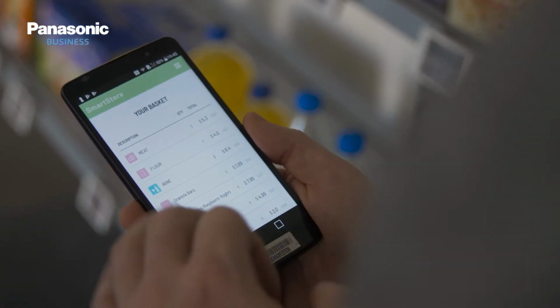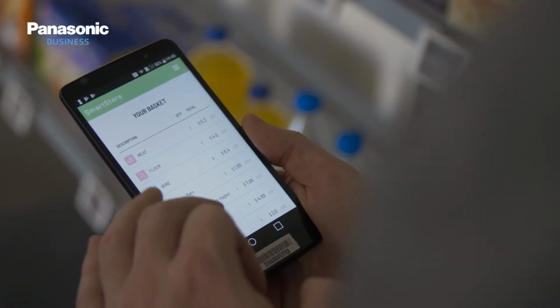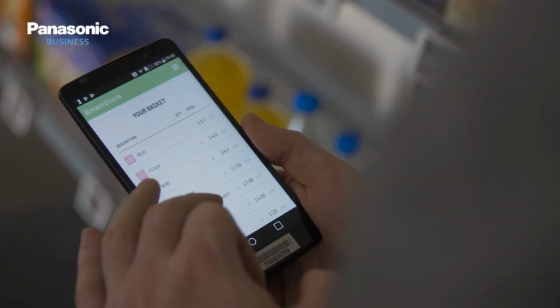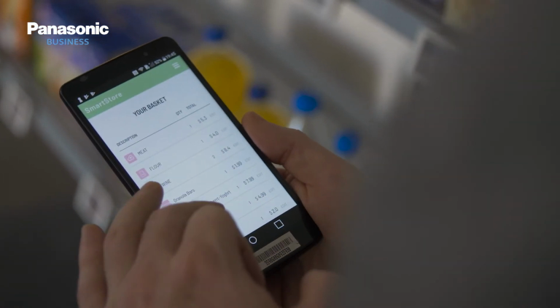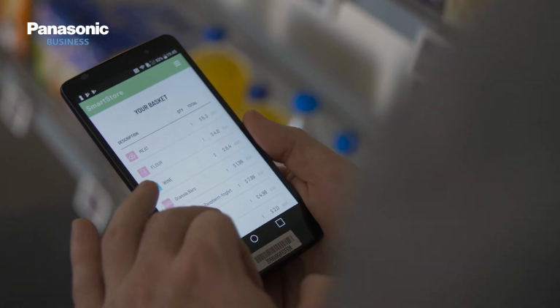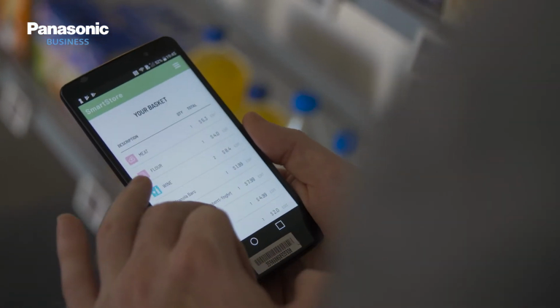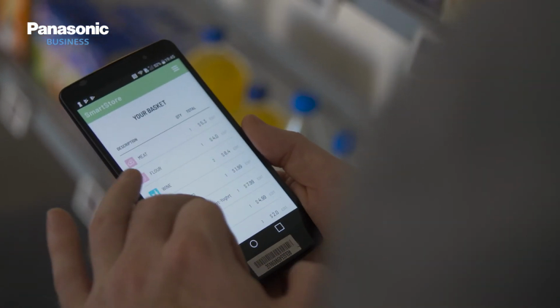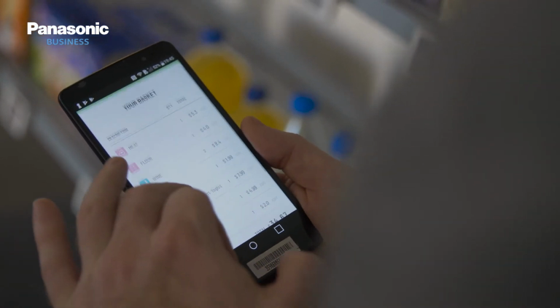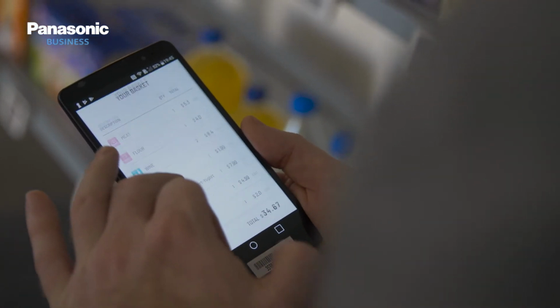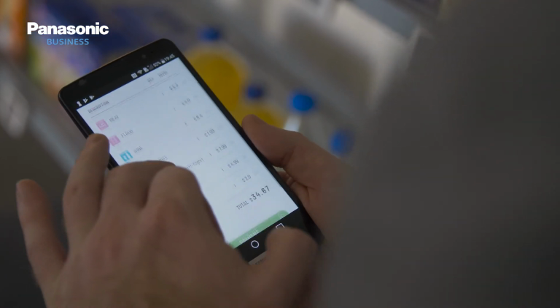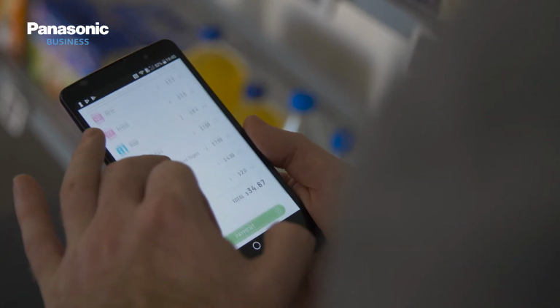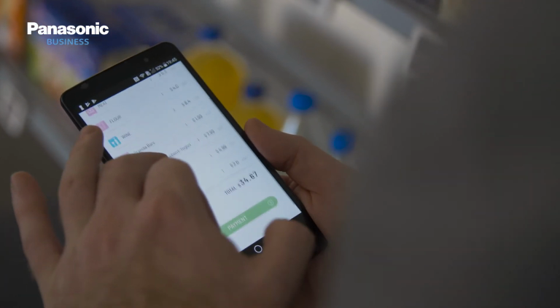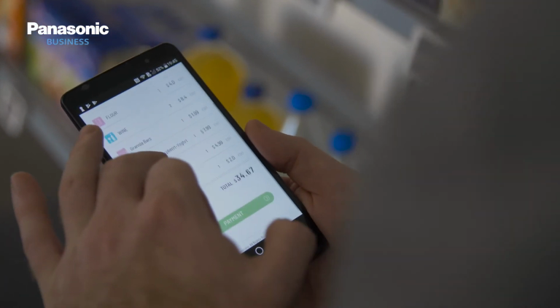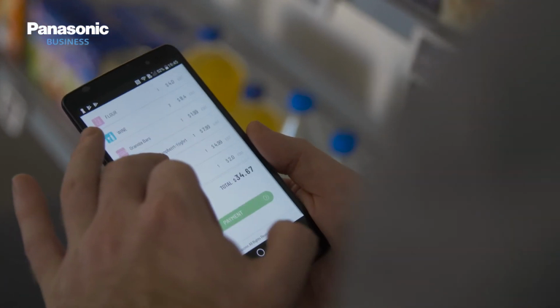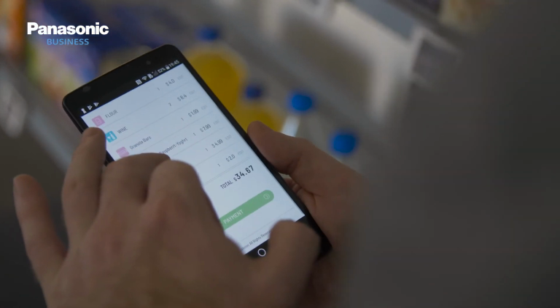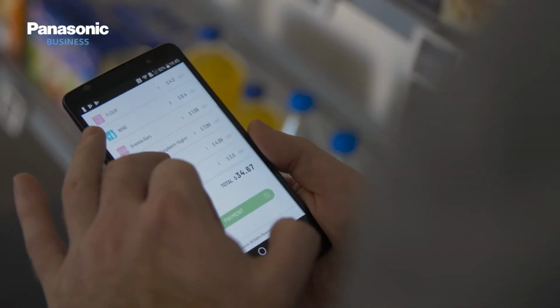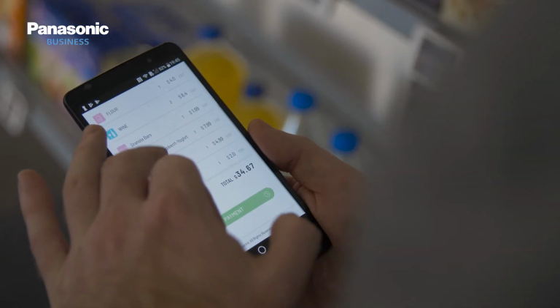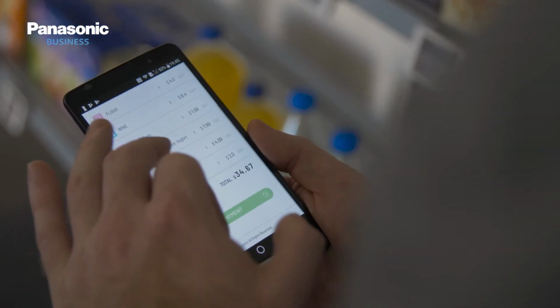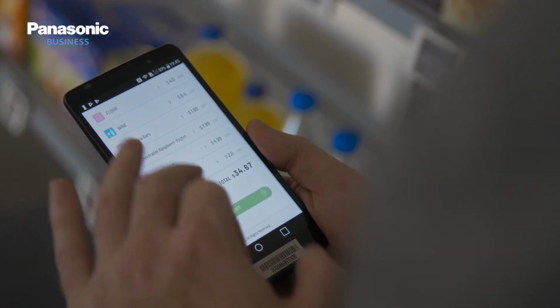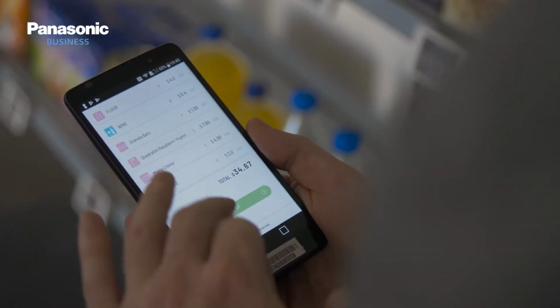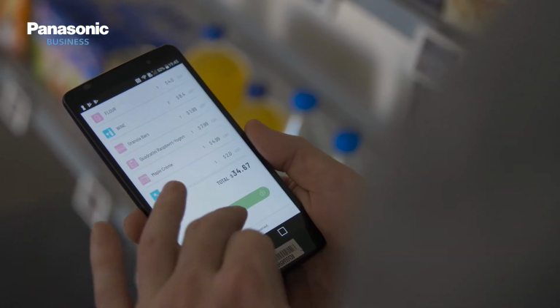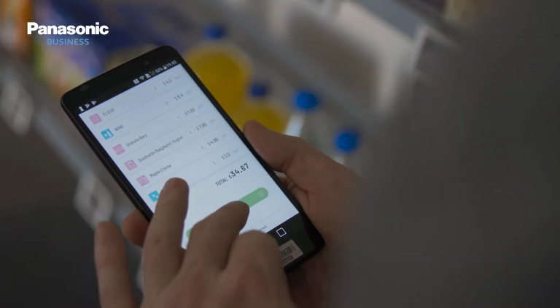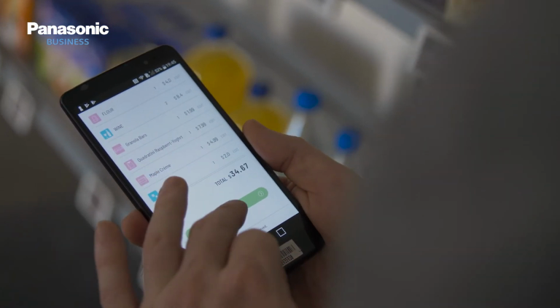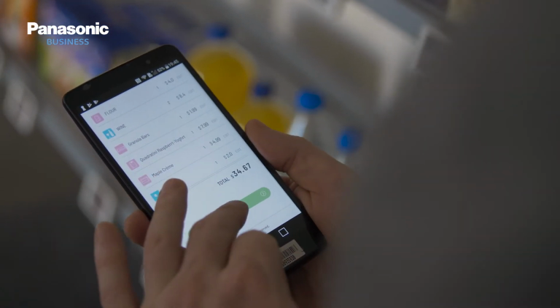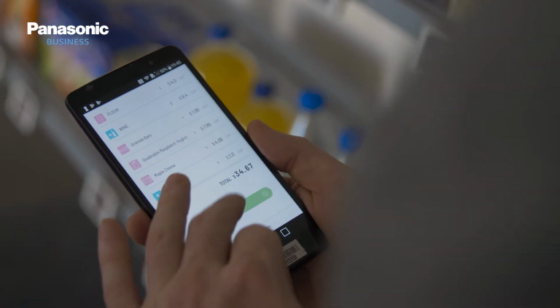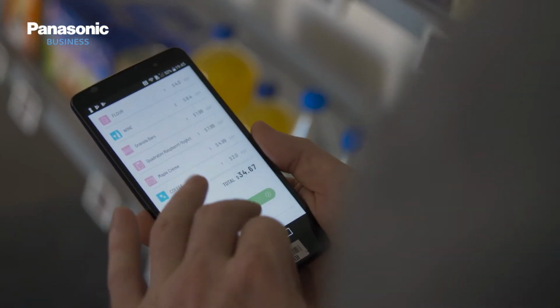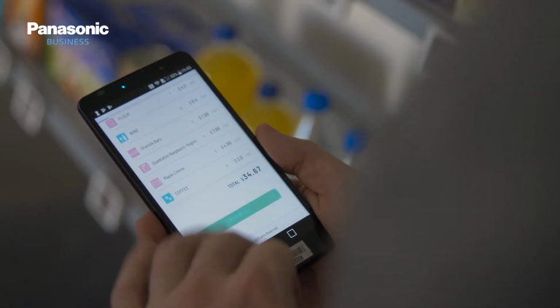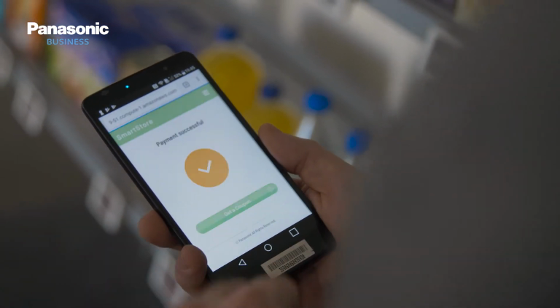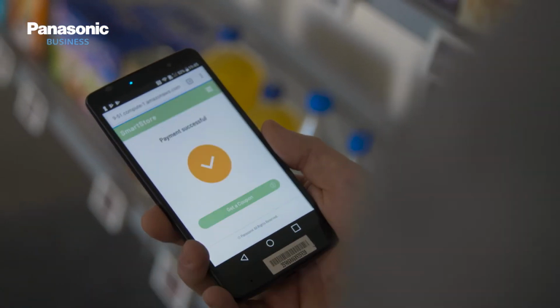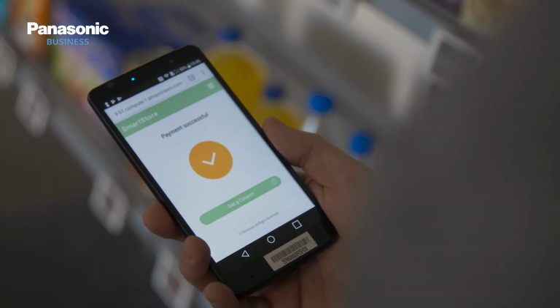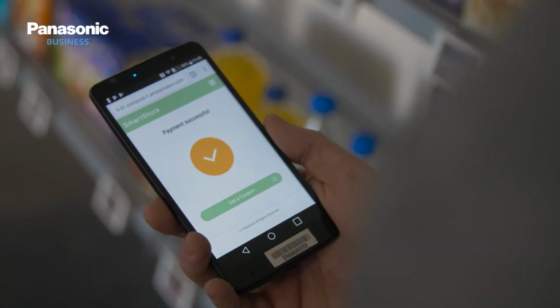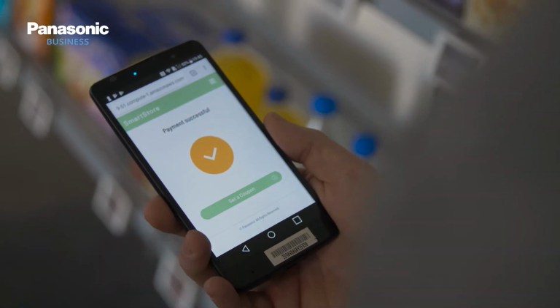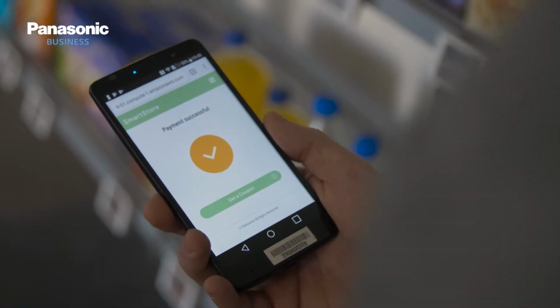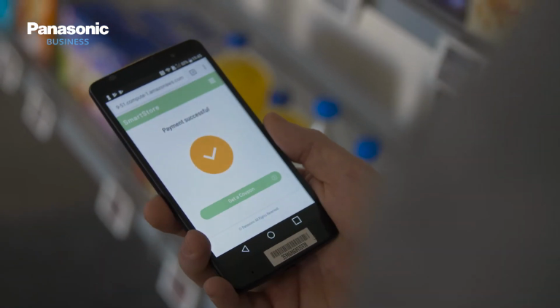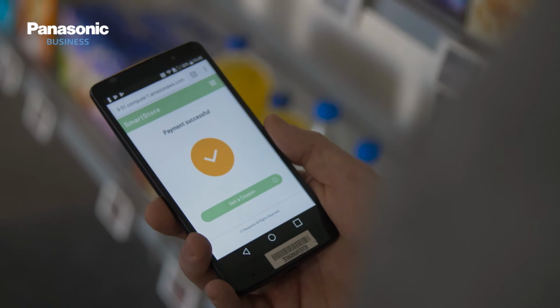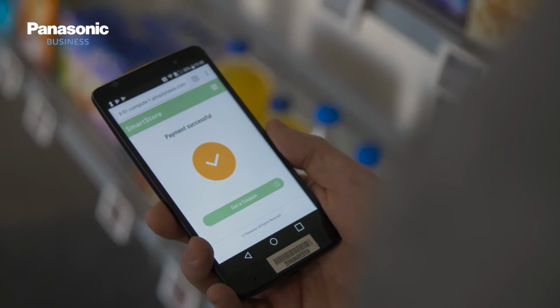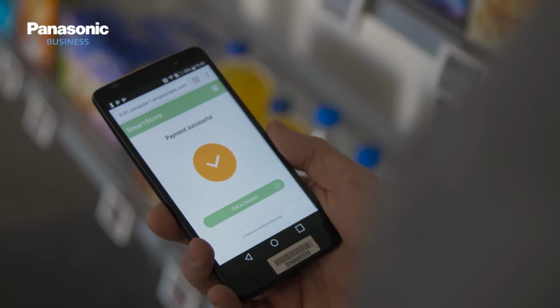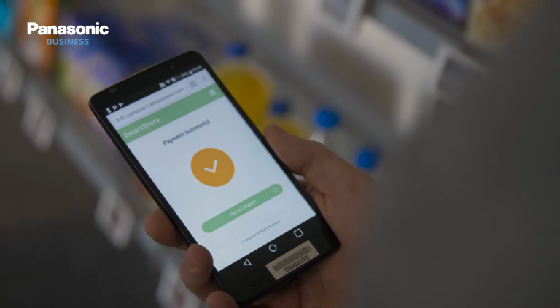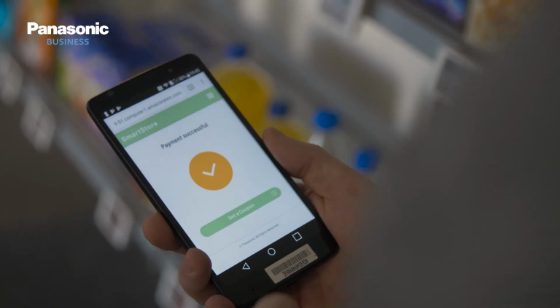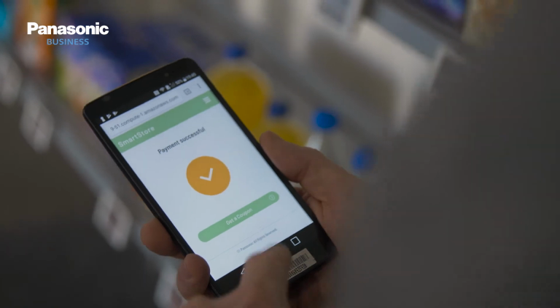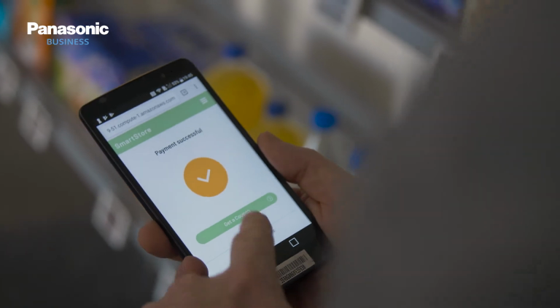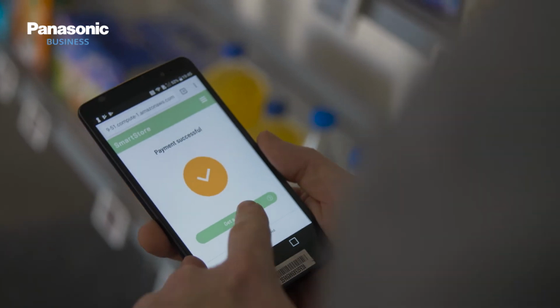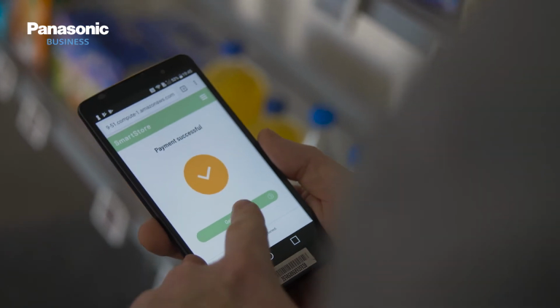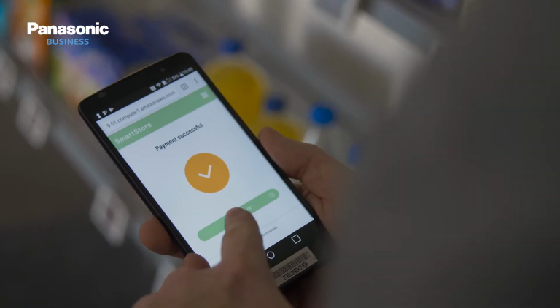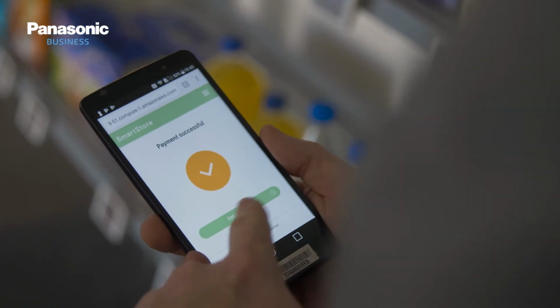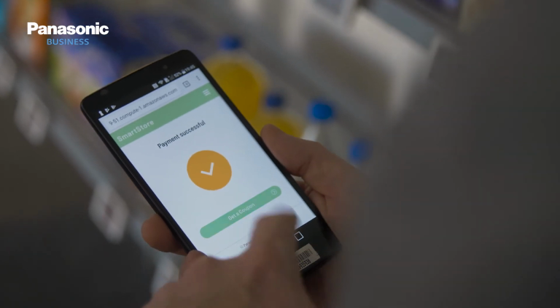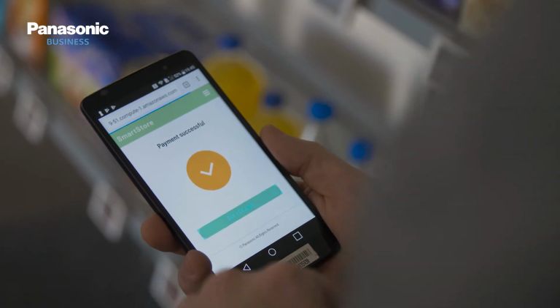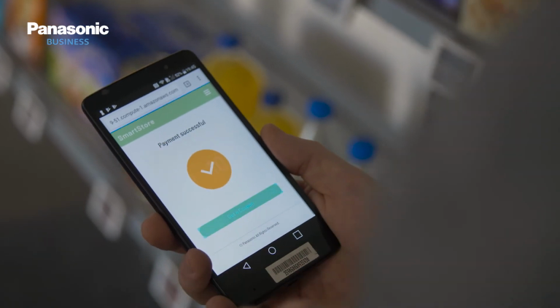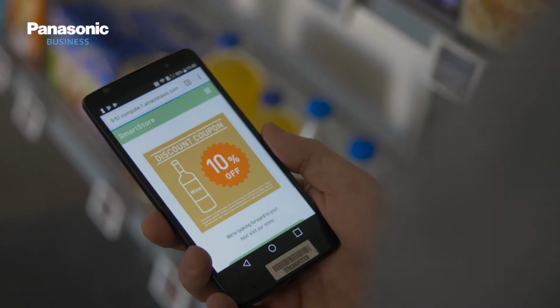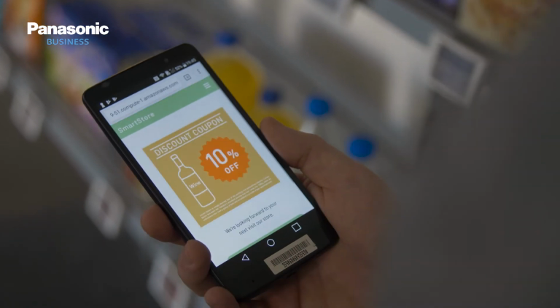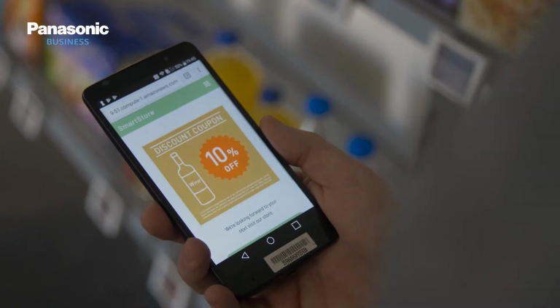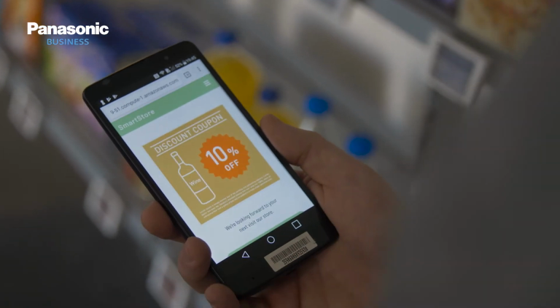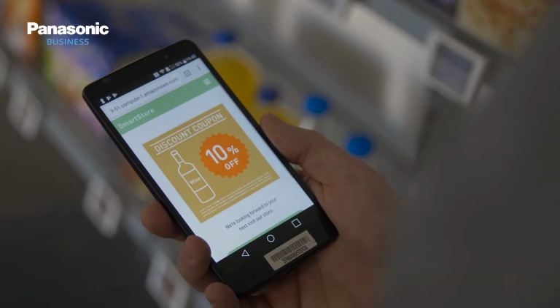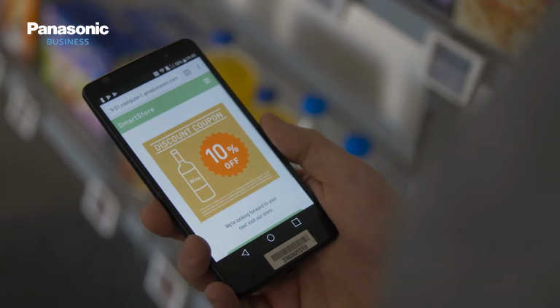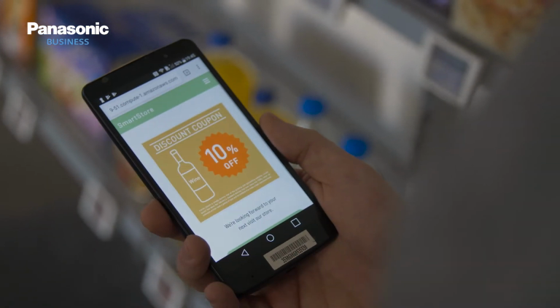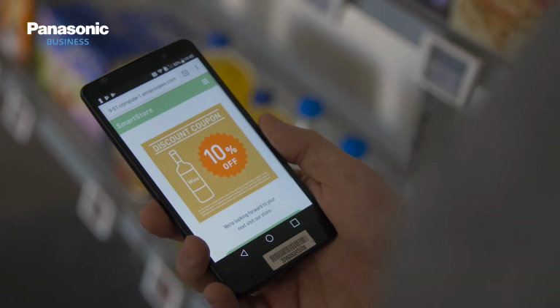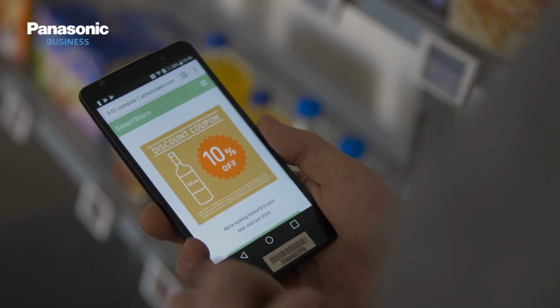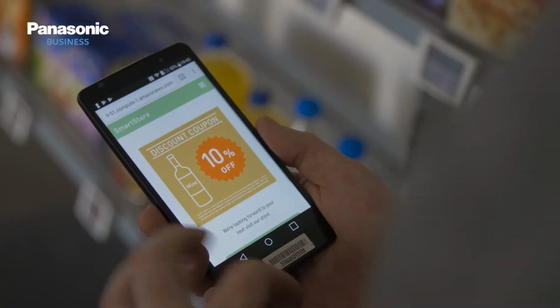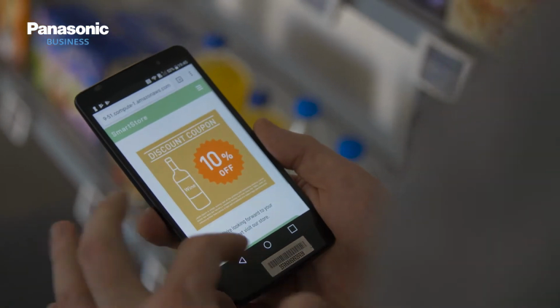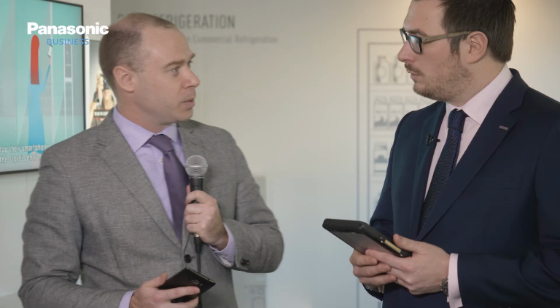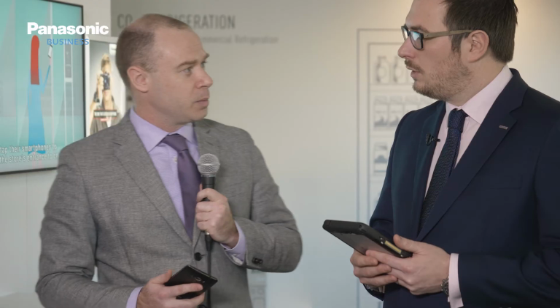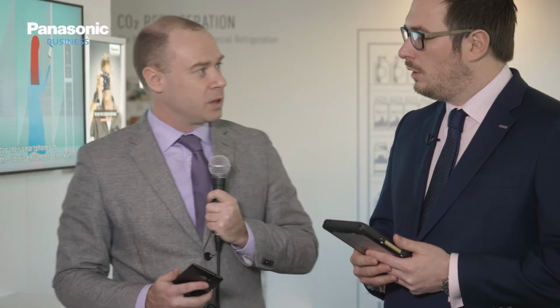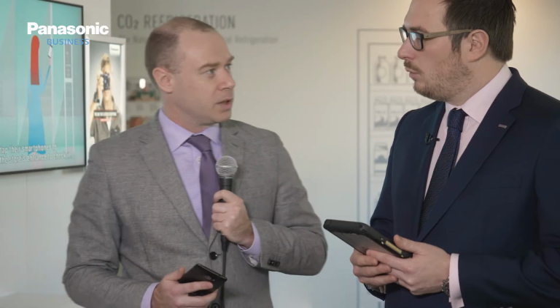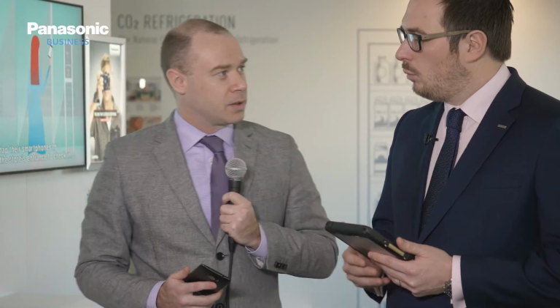Wow, so a real seamless experience for the customer? Yeah, a real seamless experience and convenience — that's what we're giving people here.